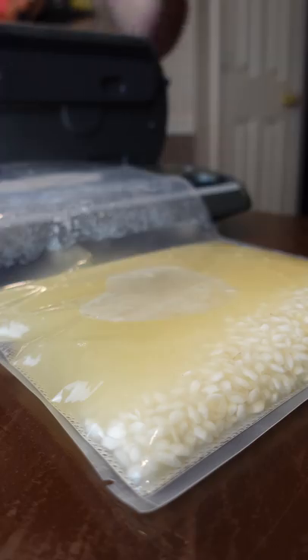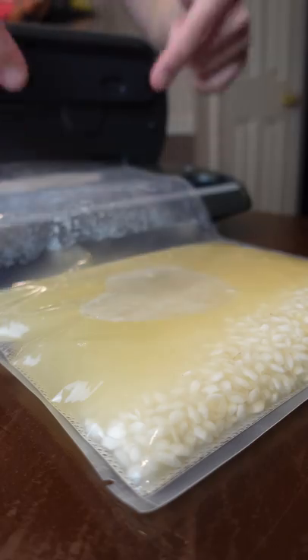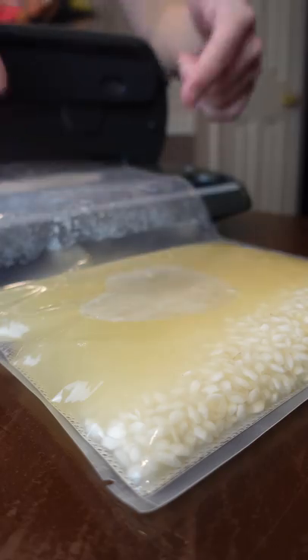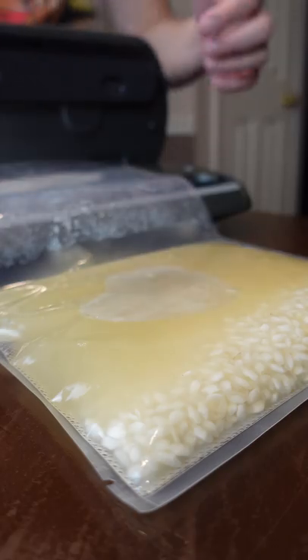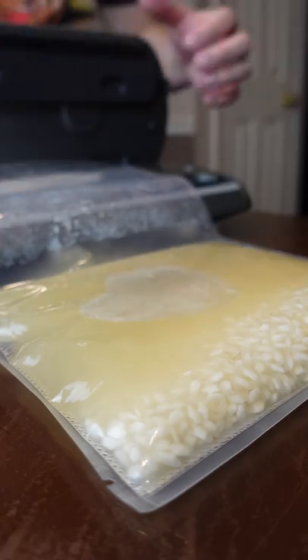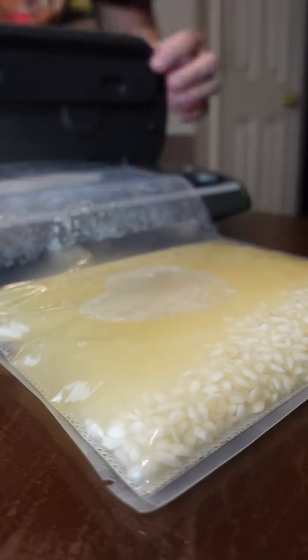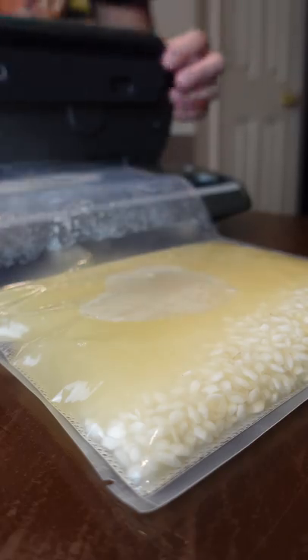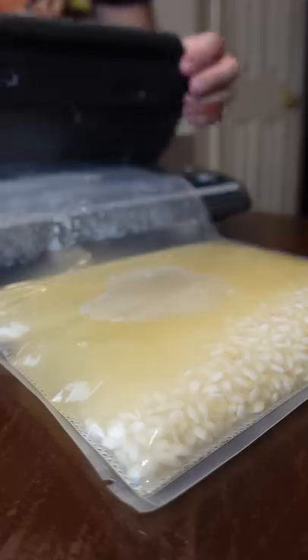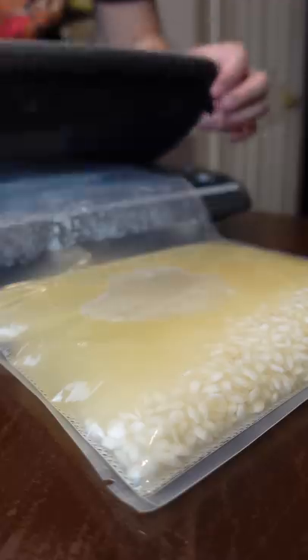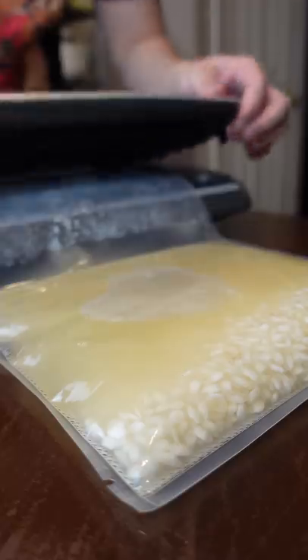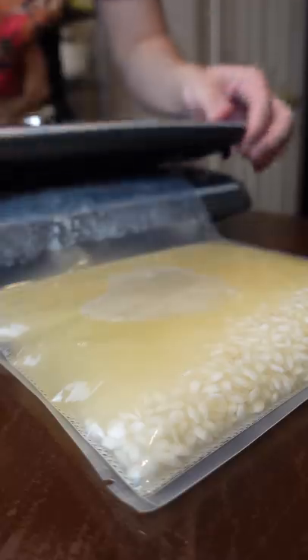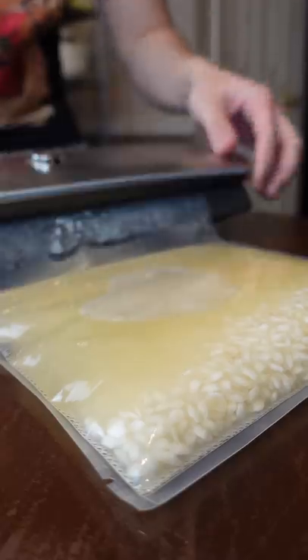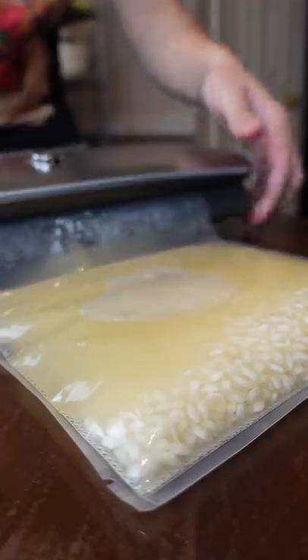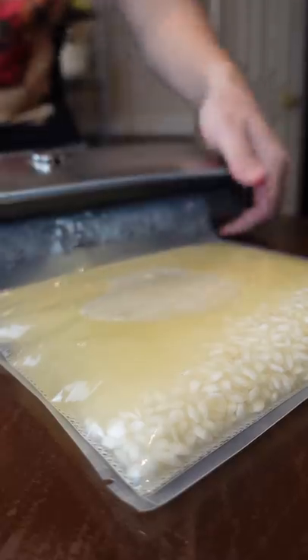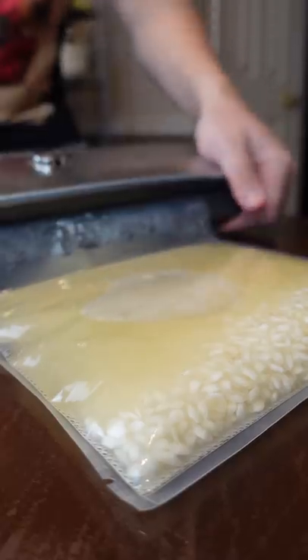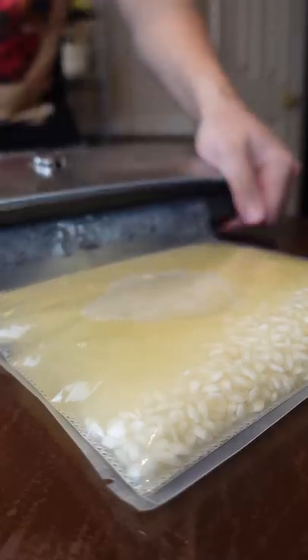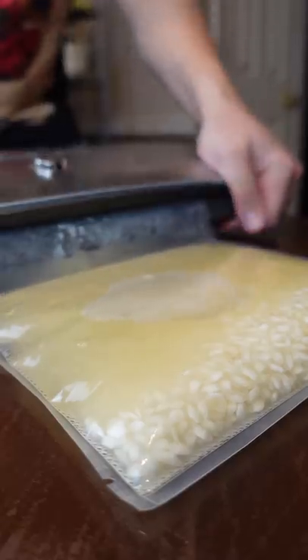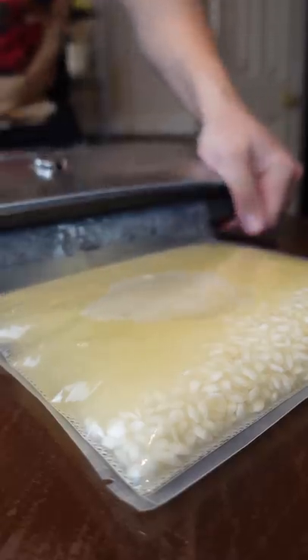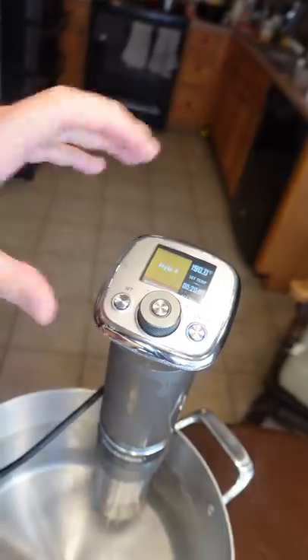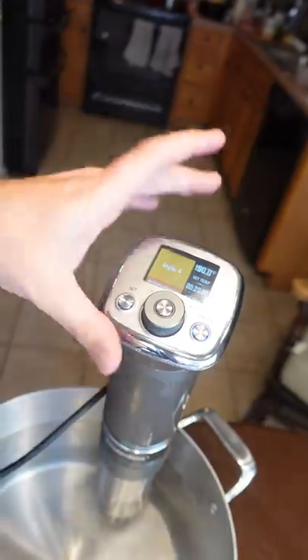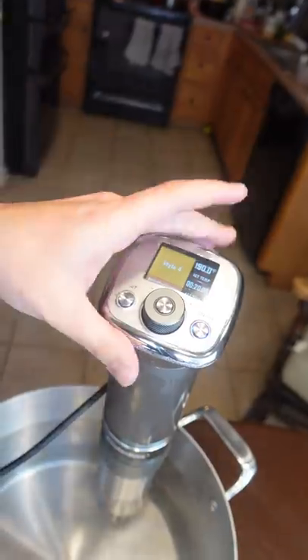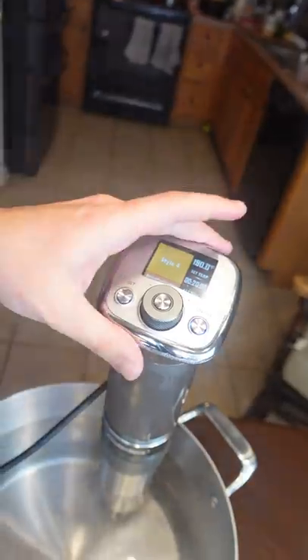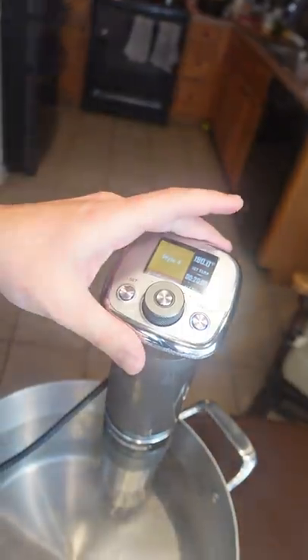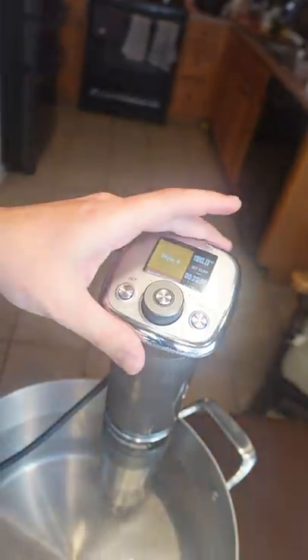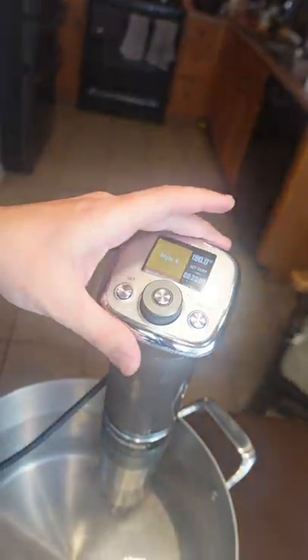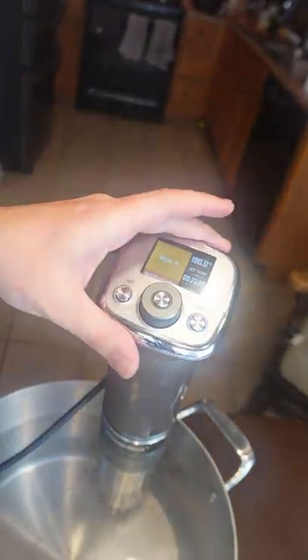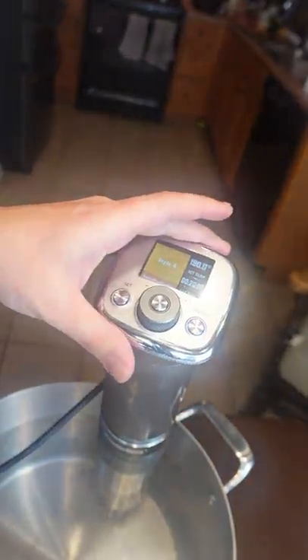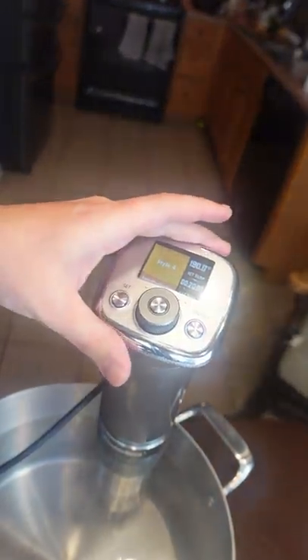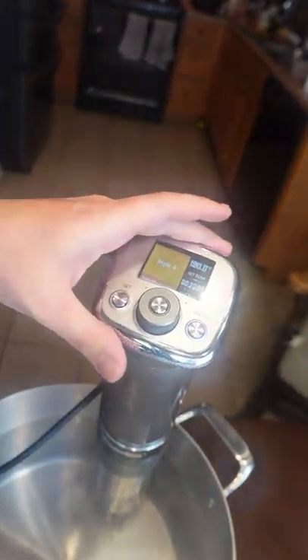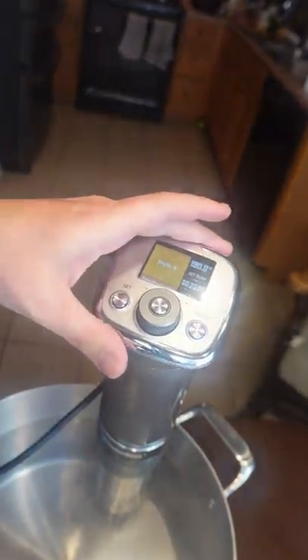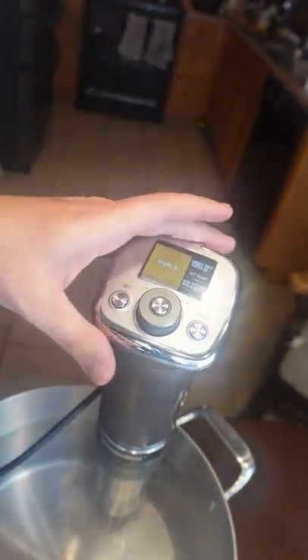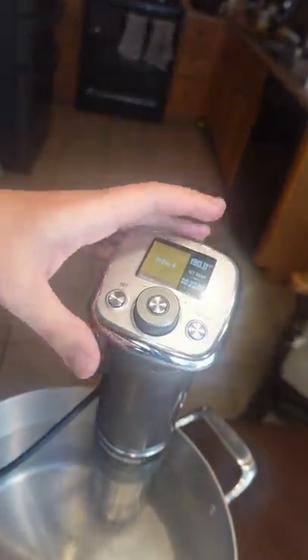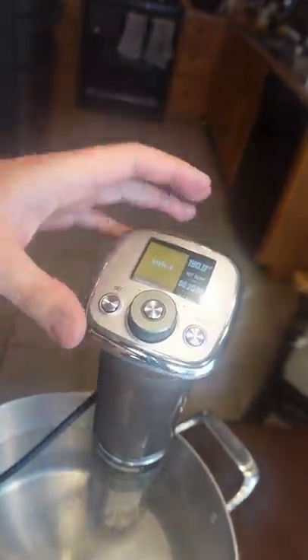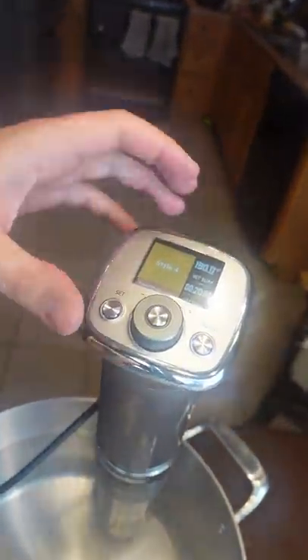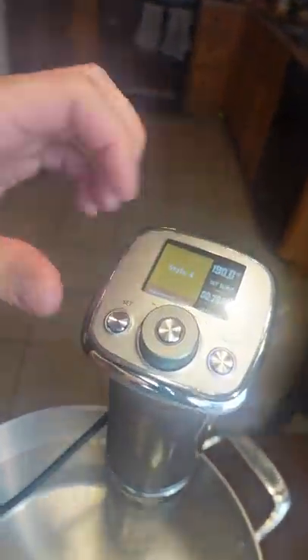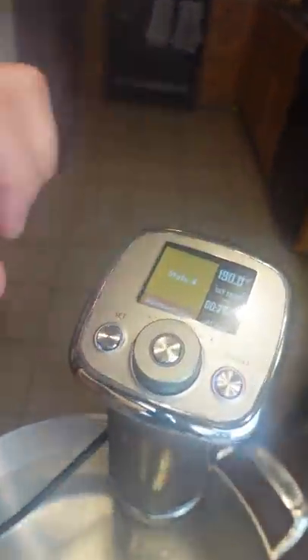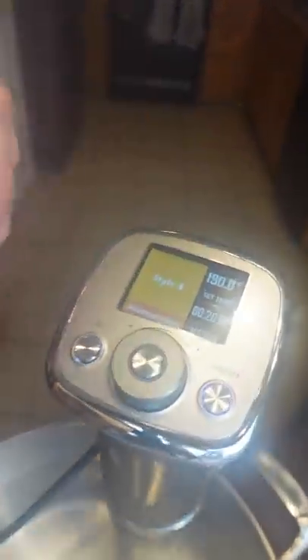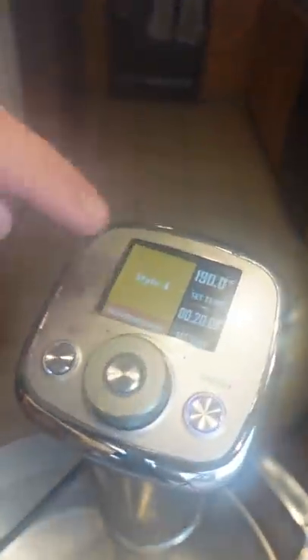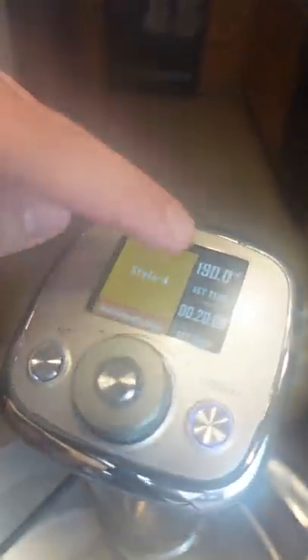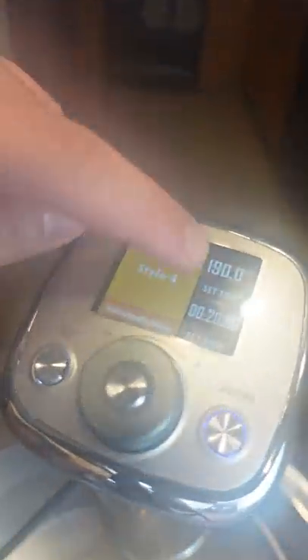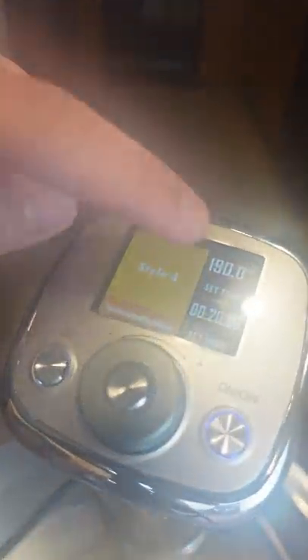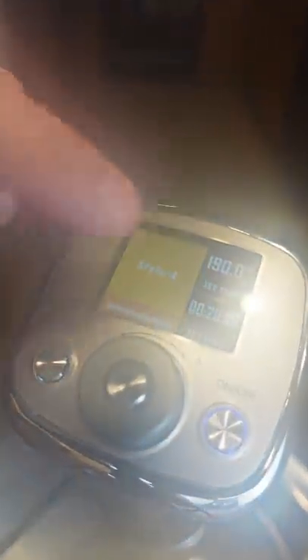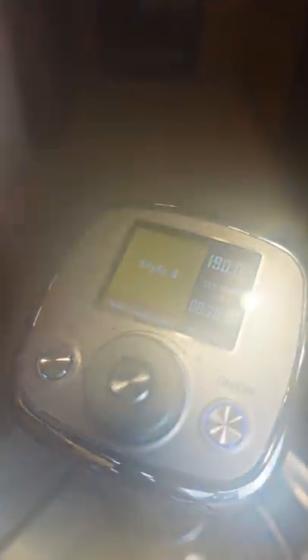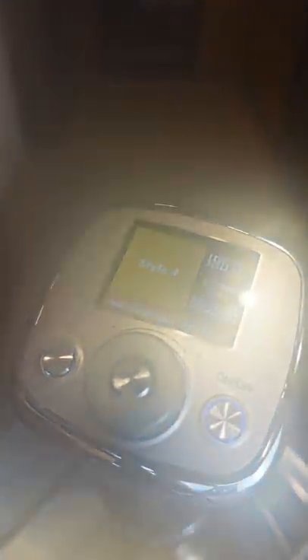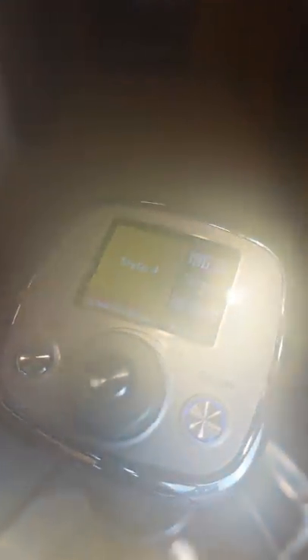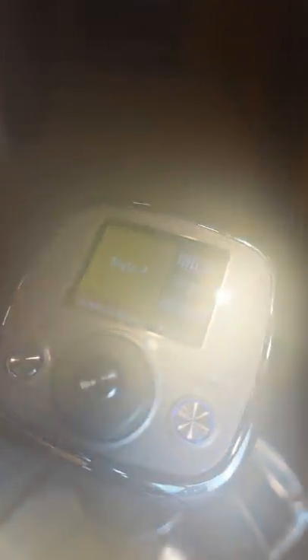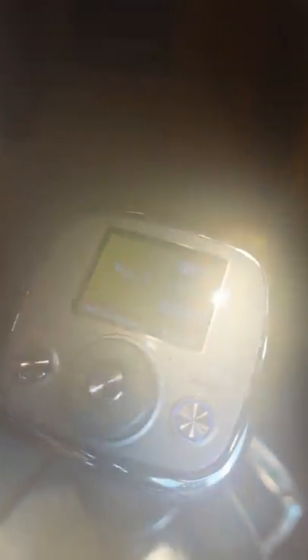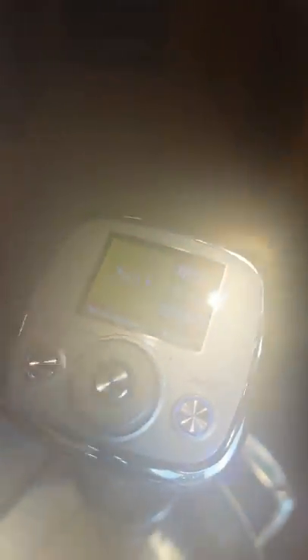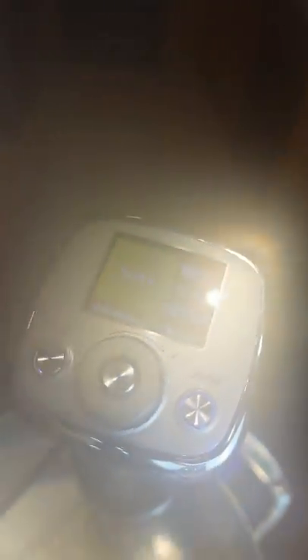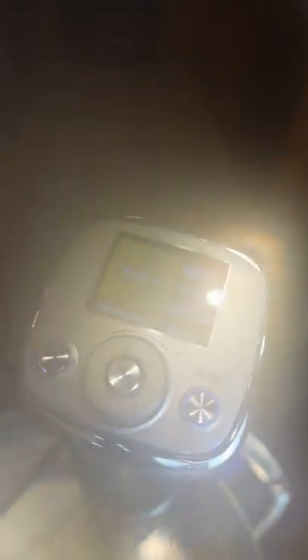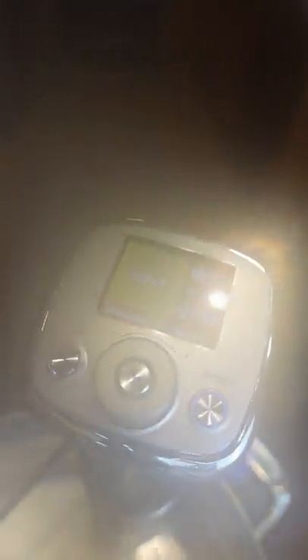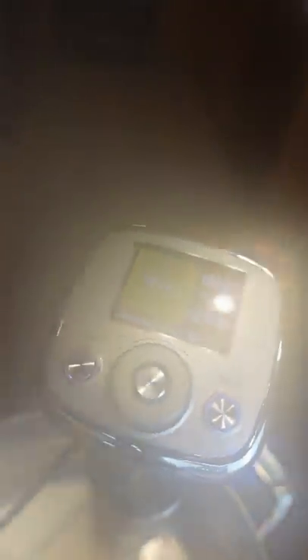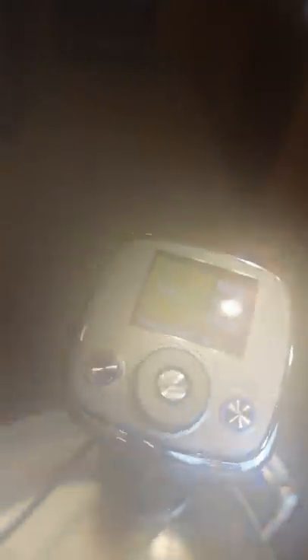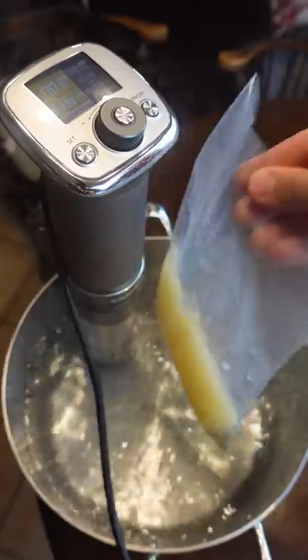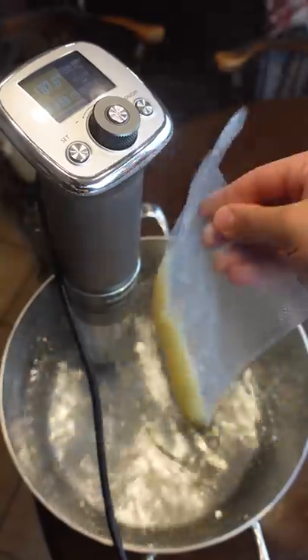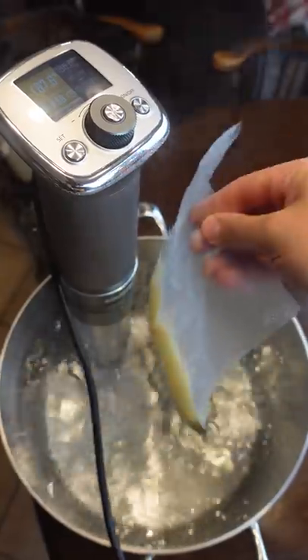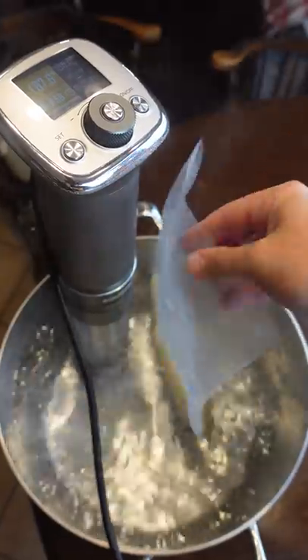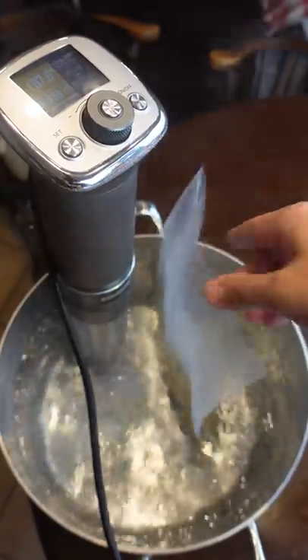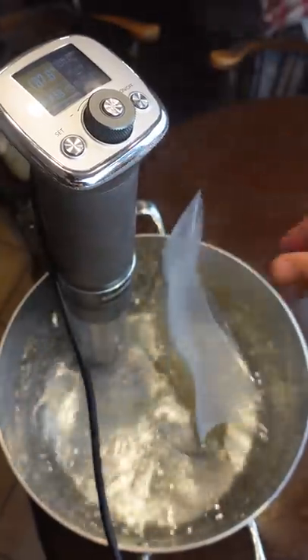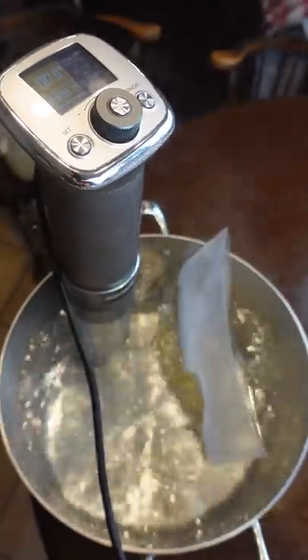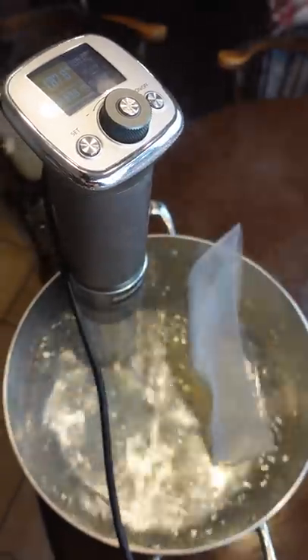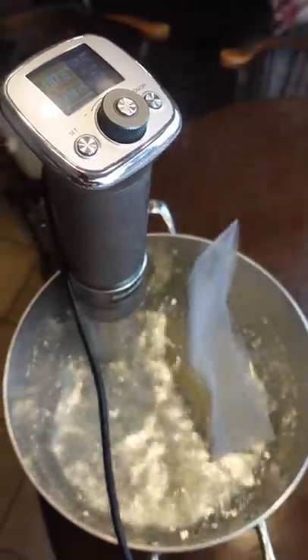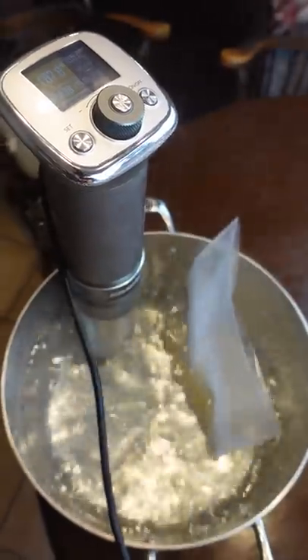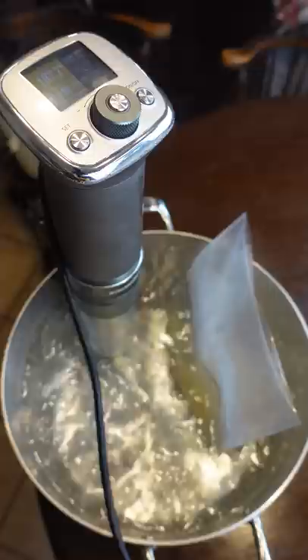Seal this in the Kitchen Boss Vacuum Sealer. I got my Kitchen Boss G320 set to 190 for 20 minutes. Drop that in and let it ride.